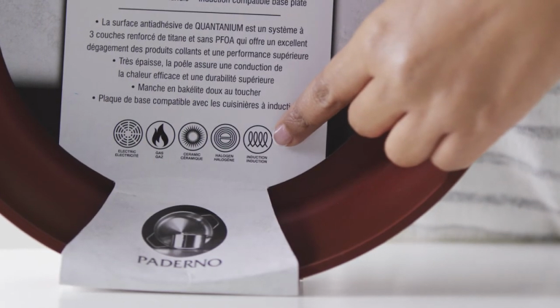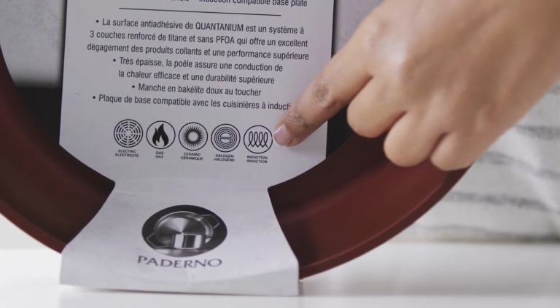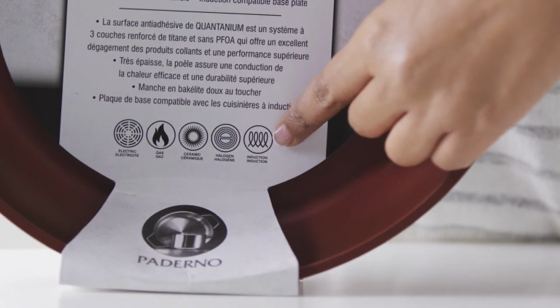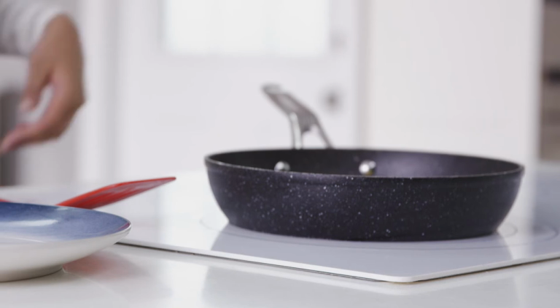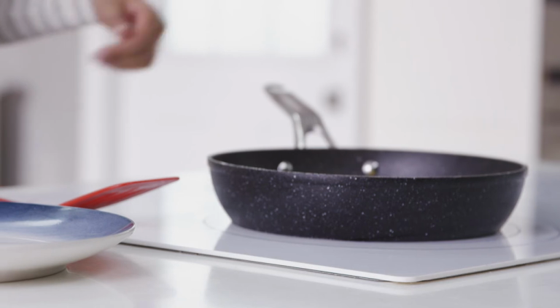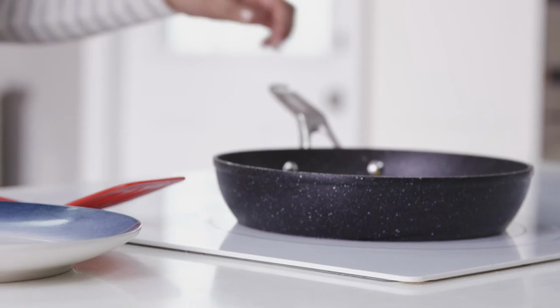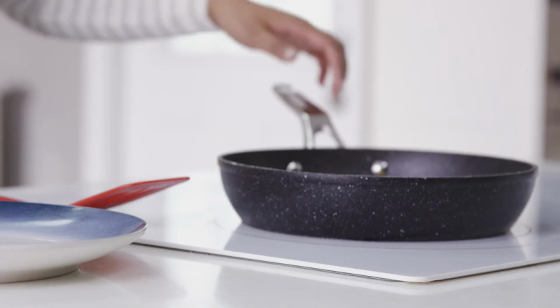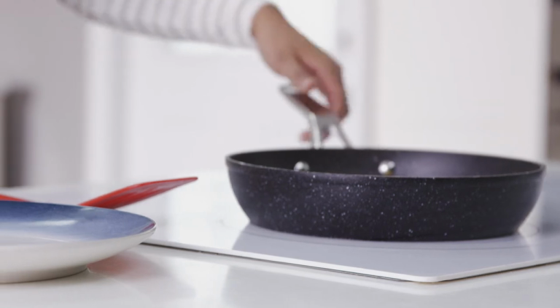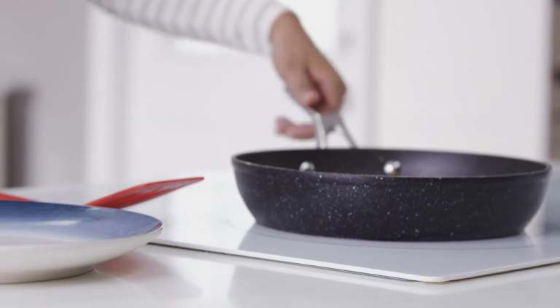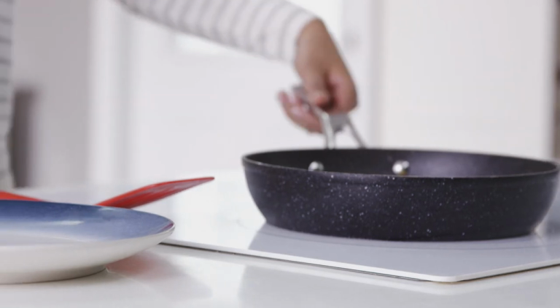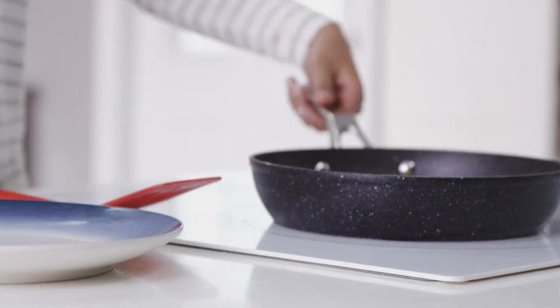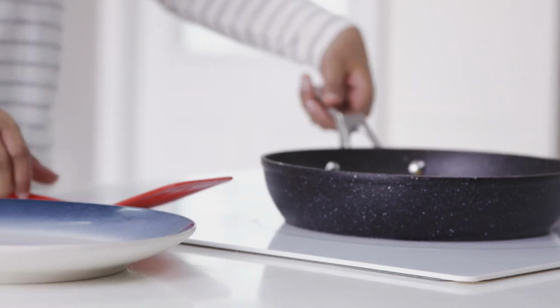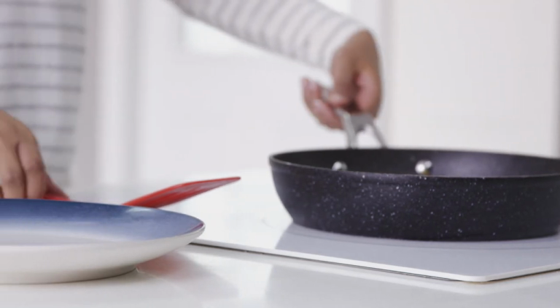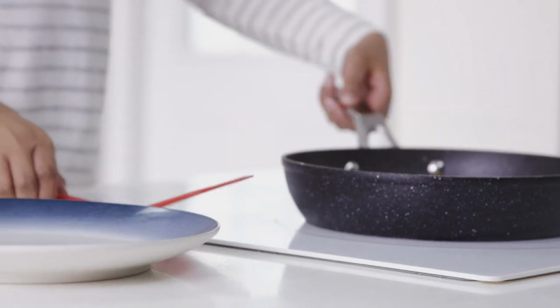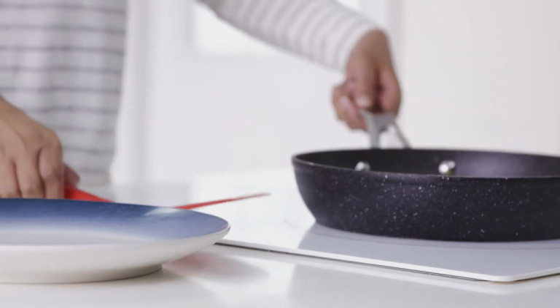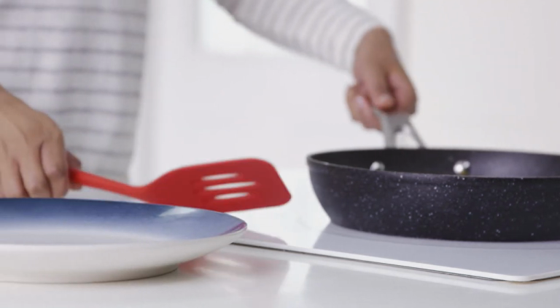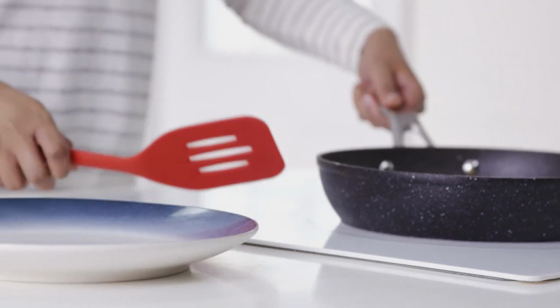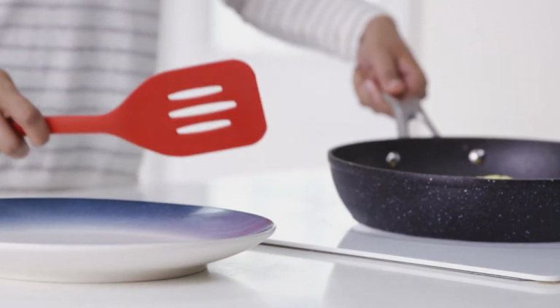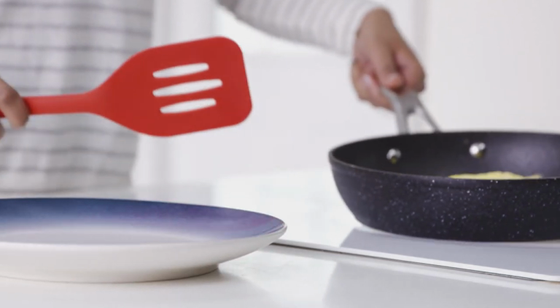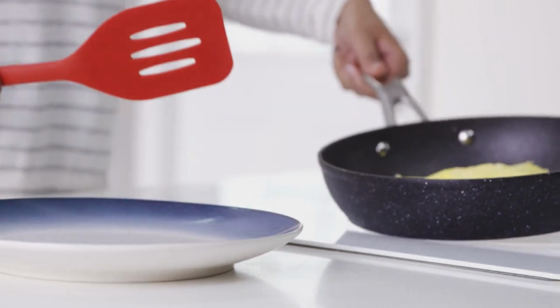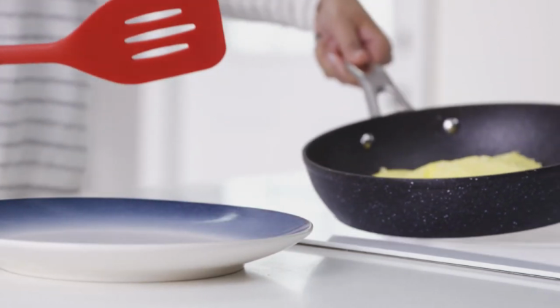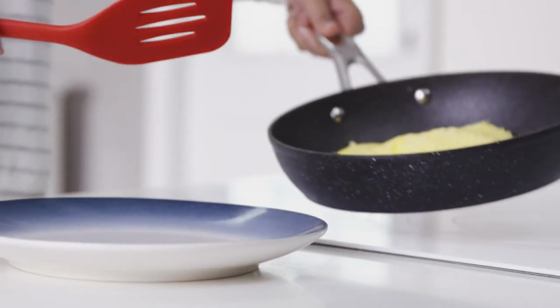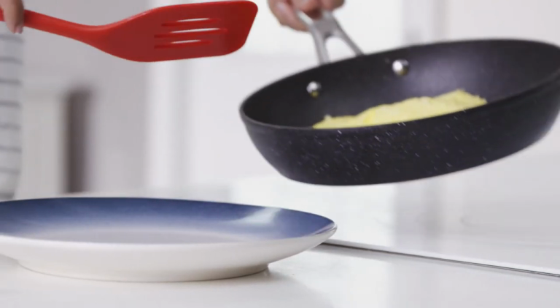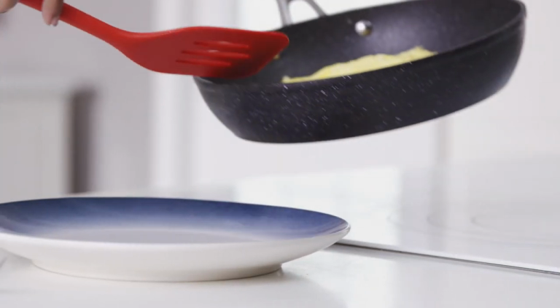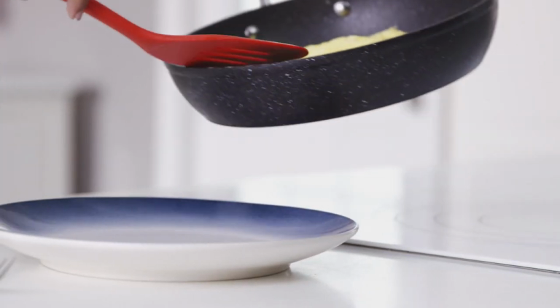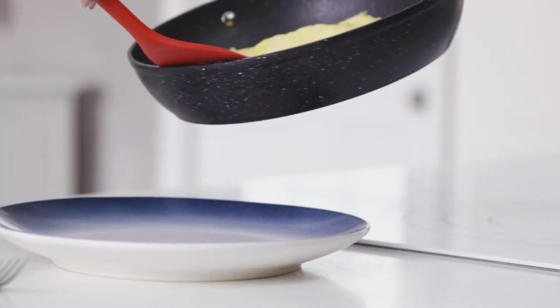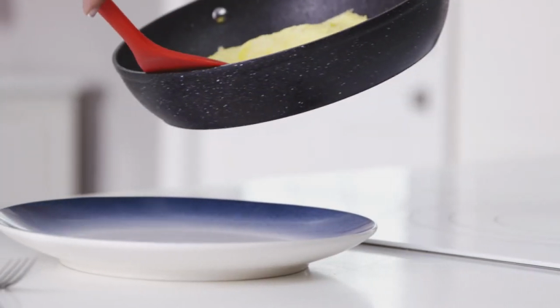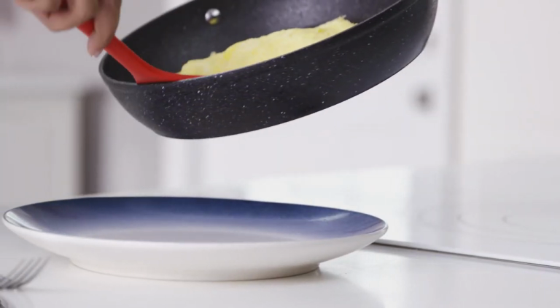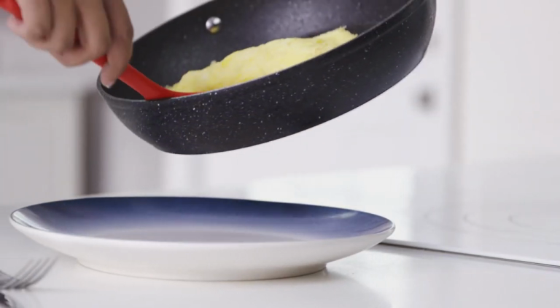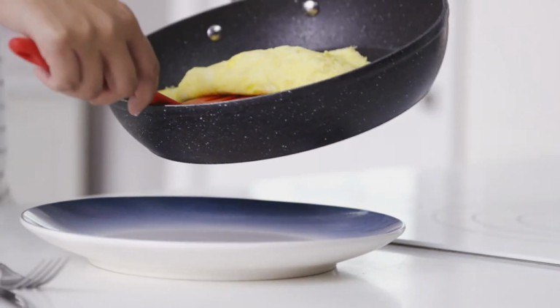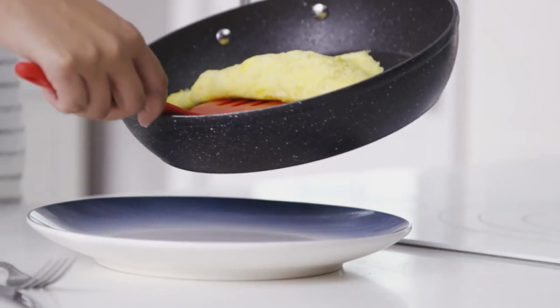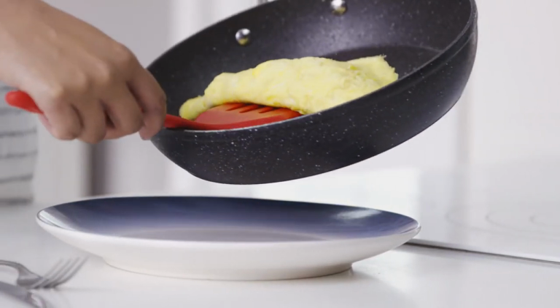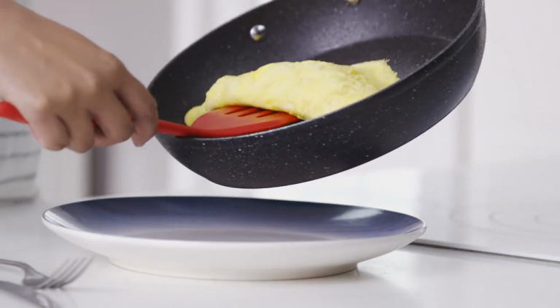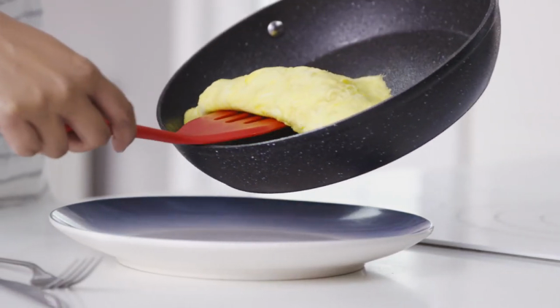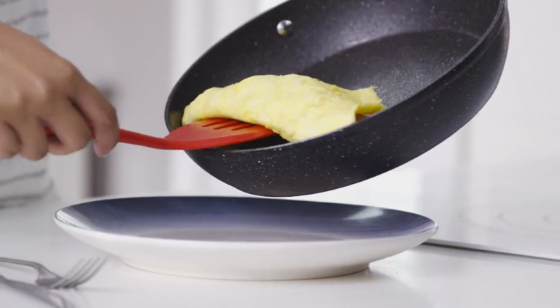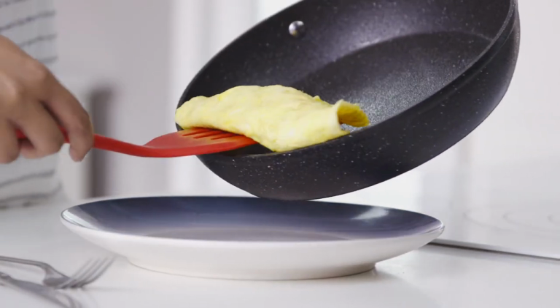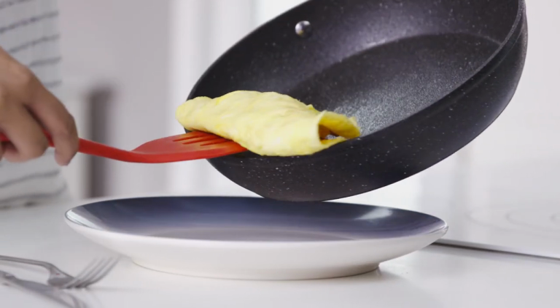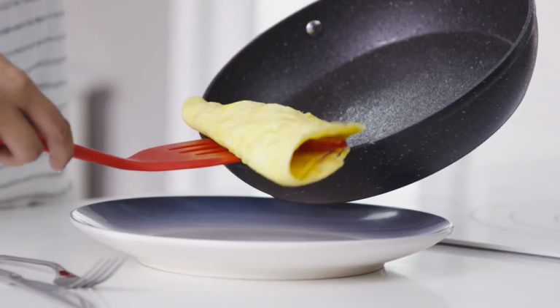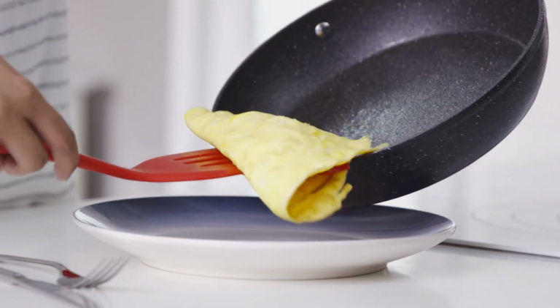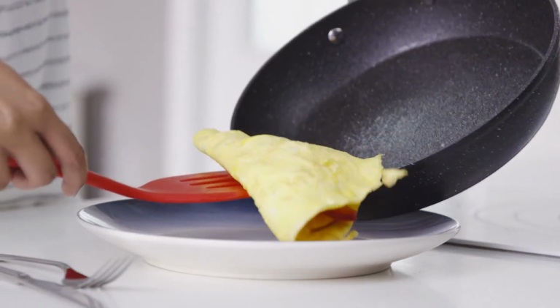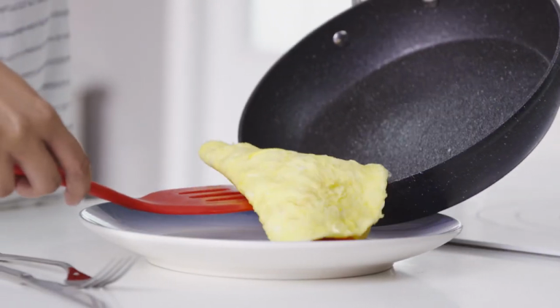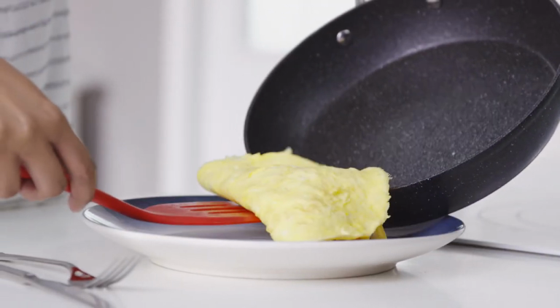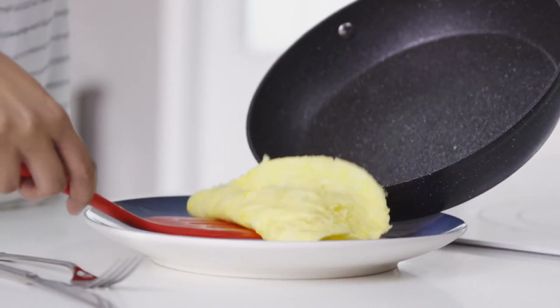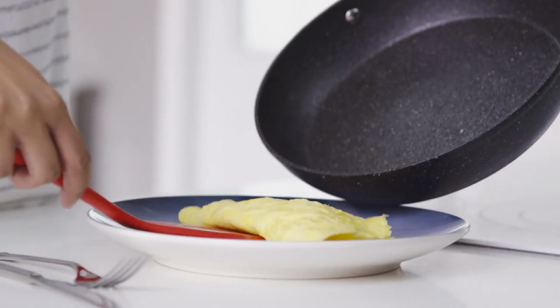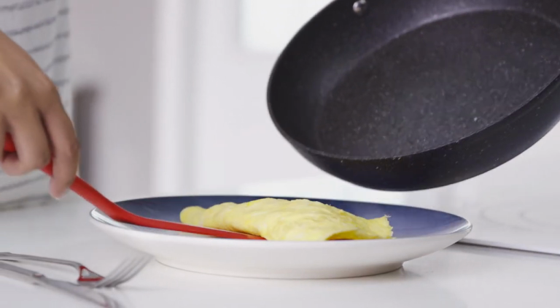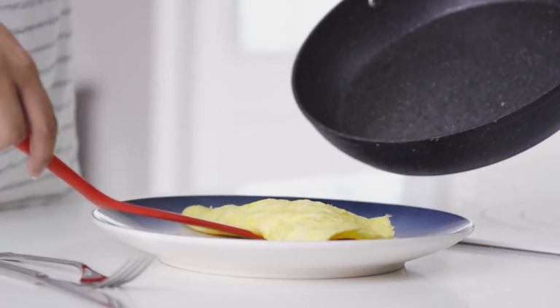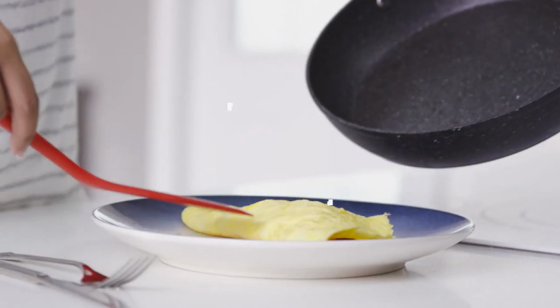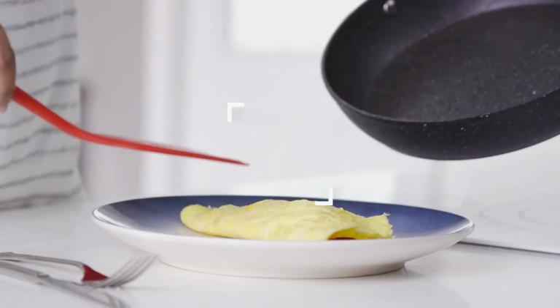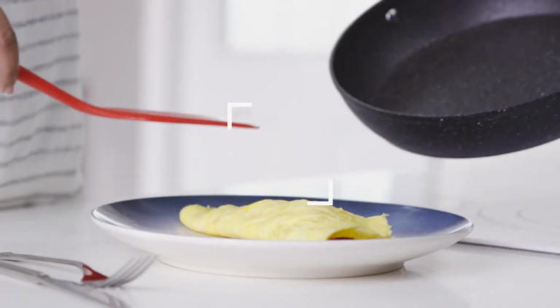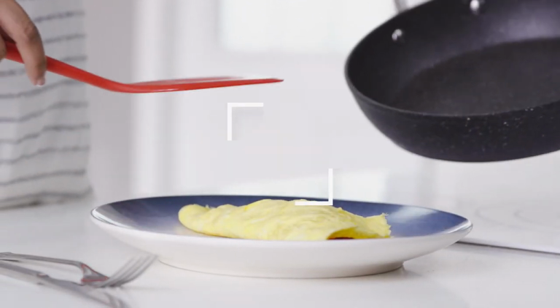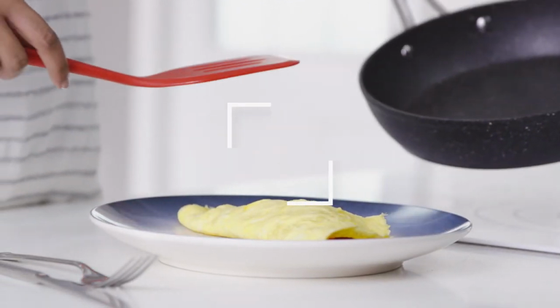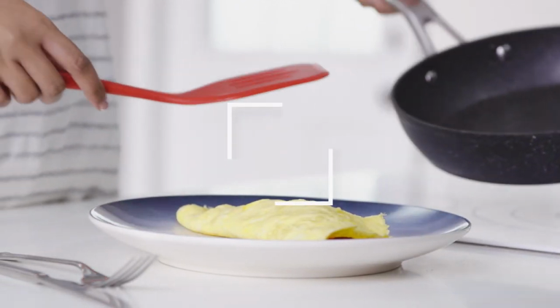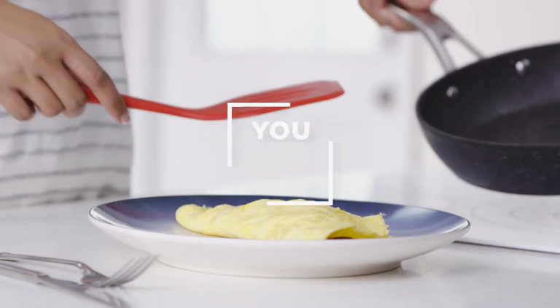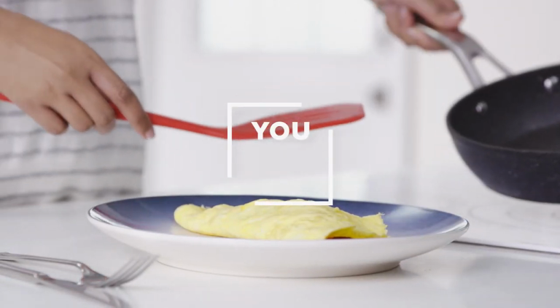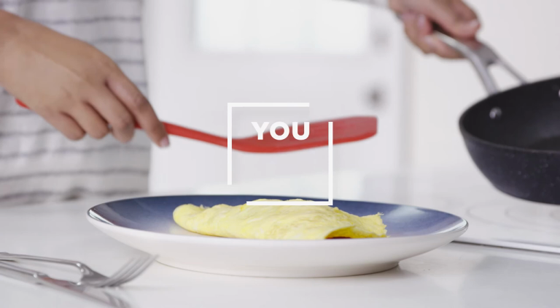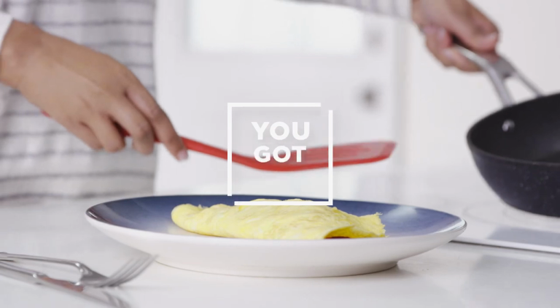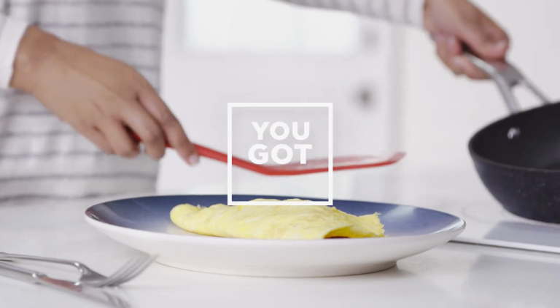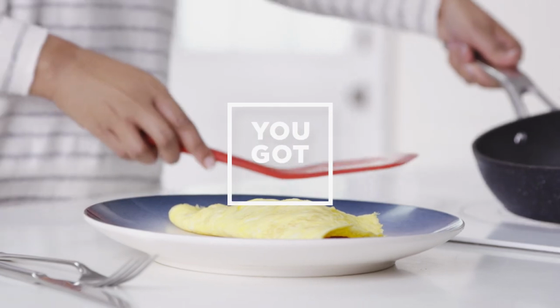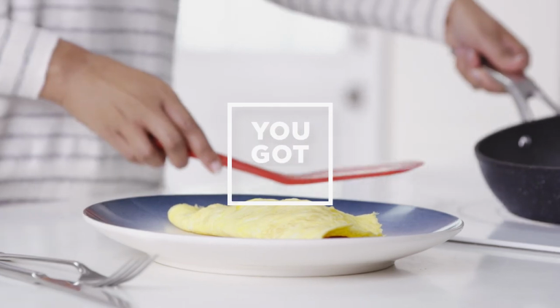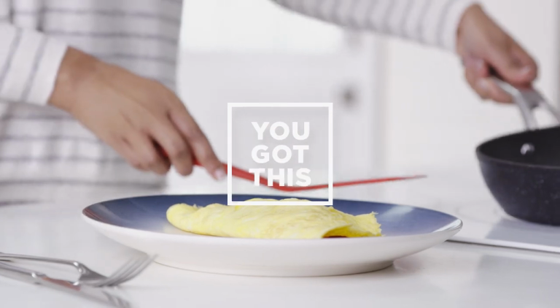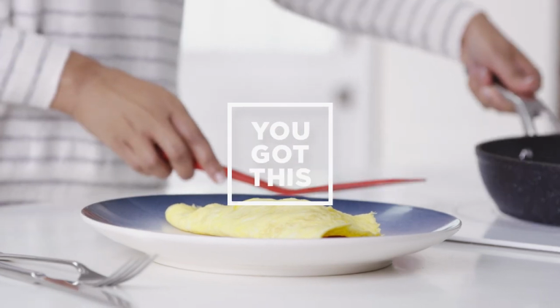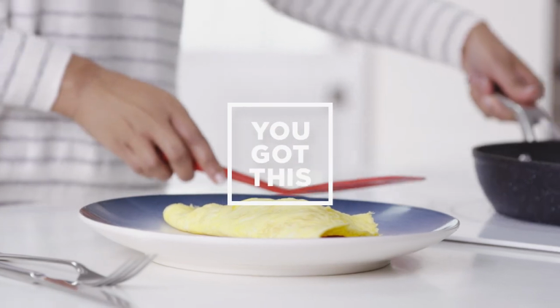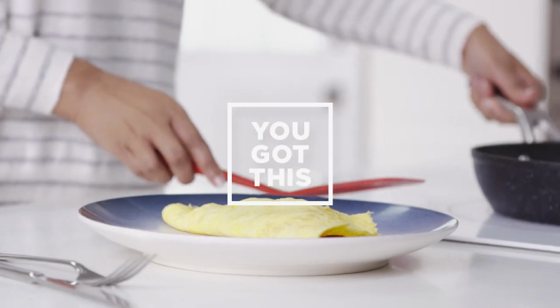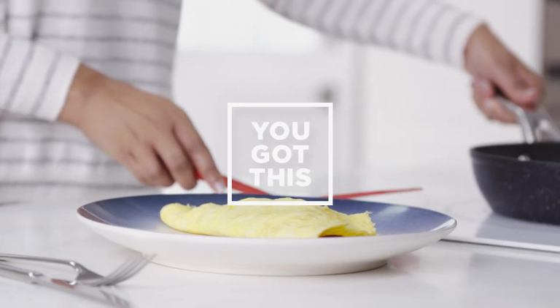Get a frying pan that works for you and take your kitchen game to the next level. Don't worry, you got this!